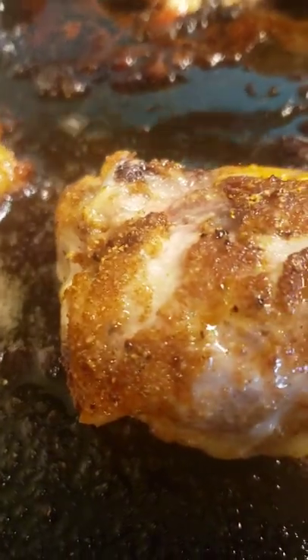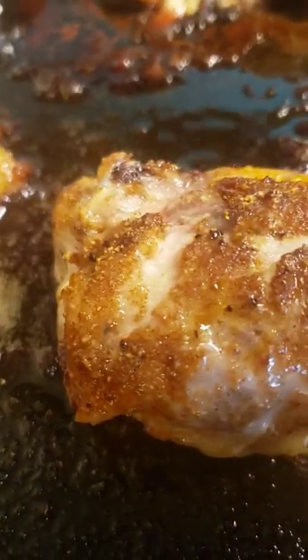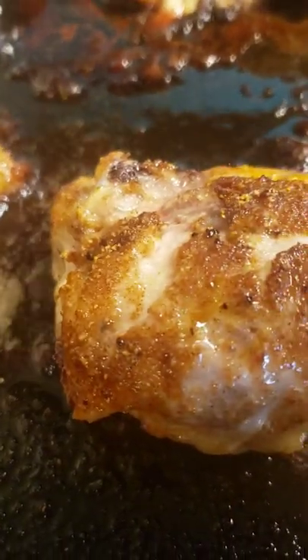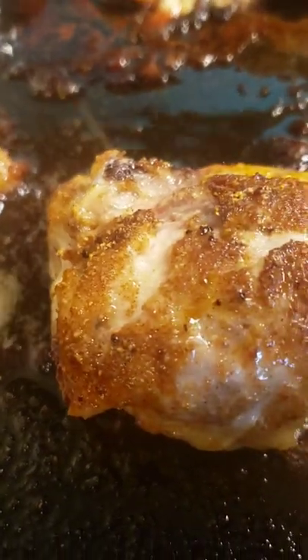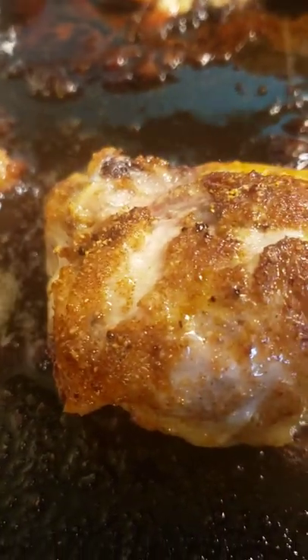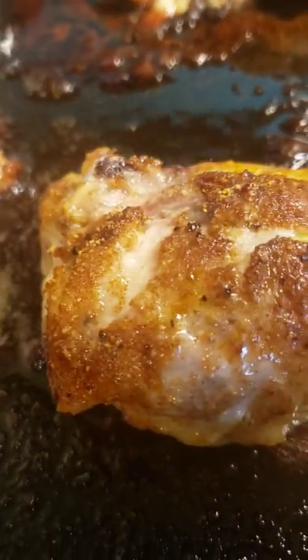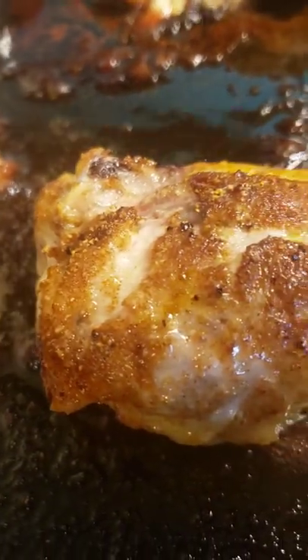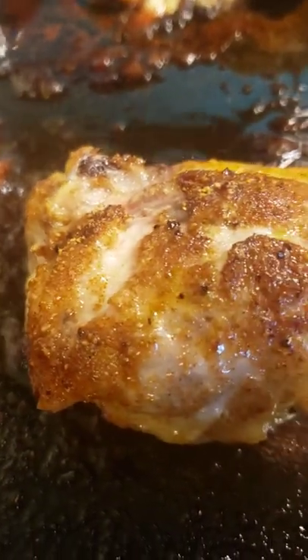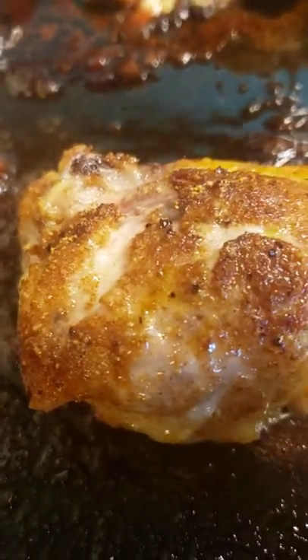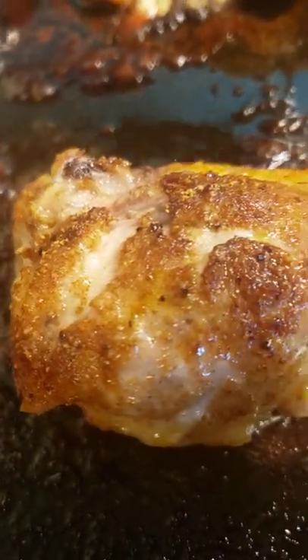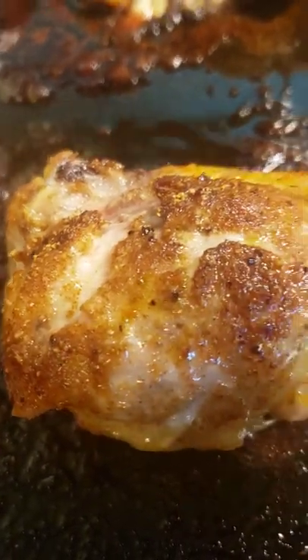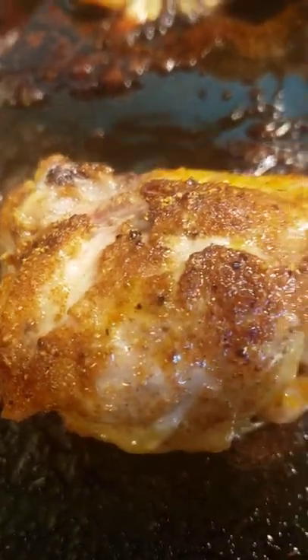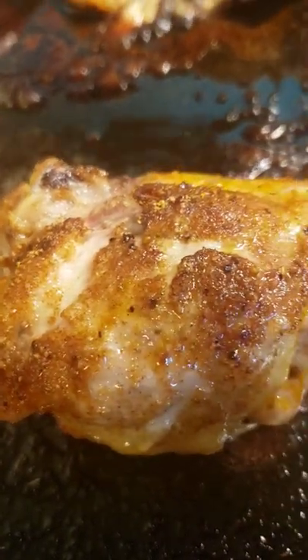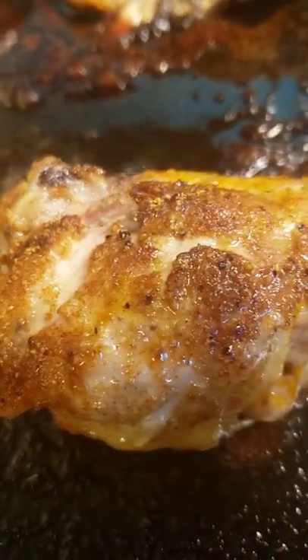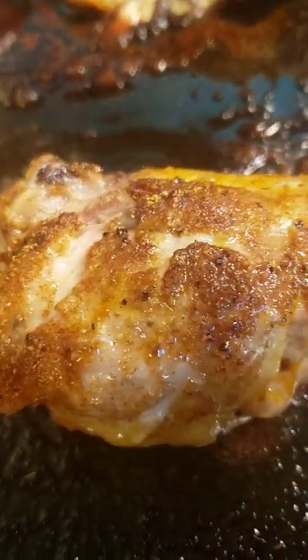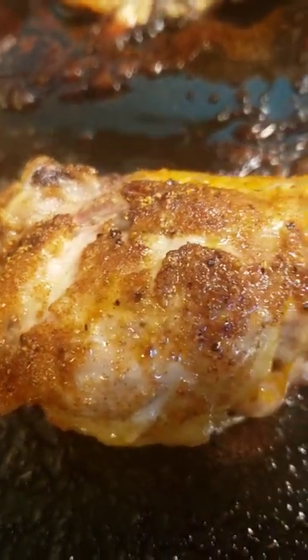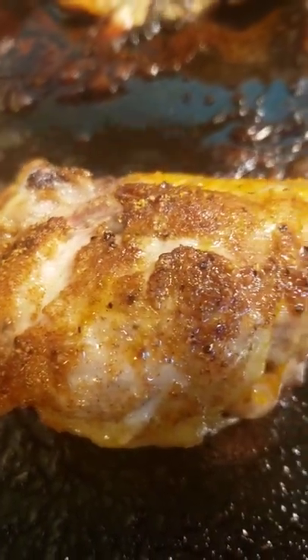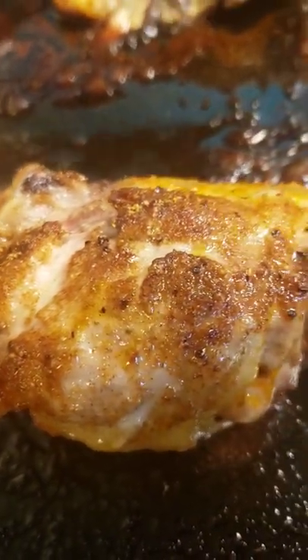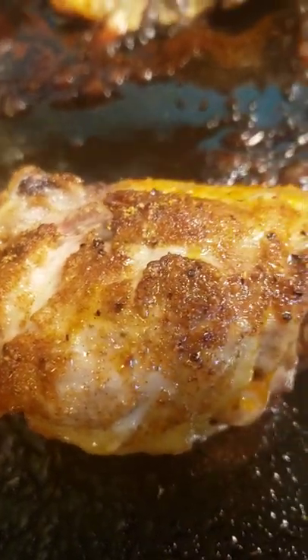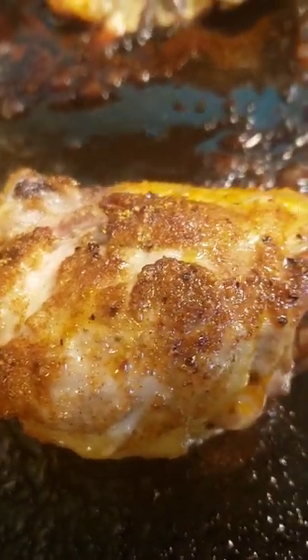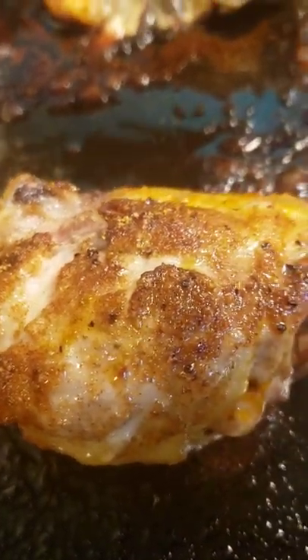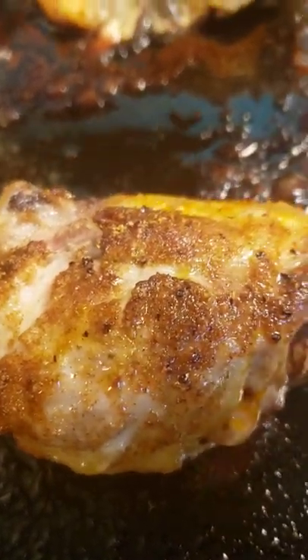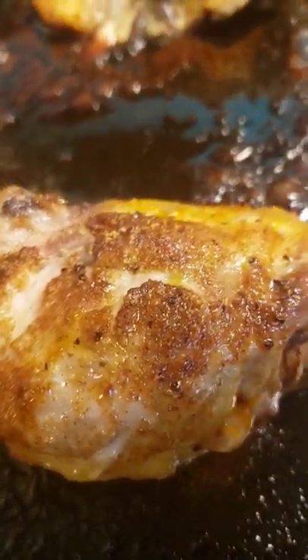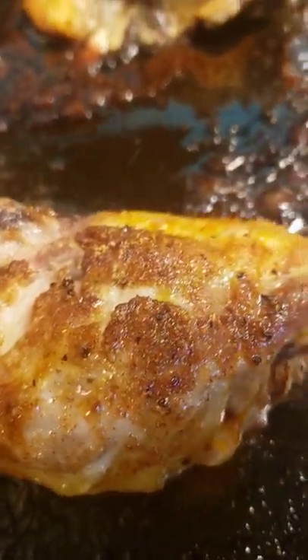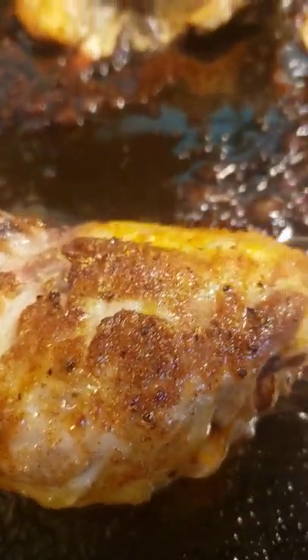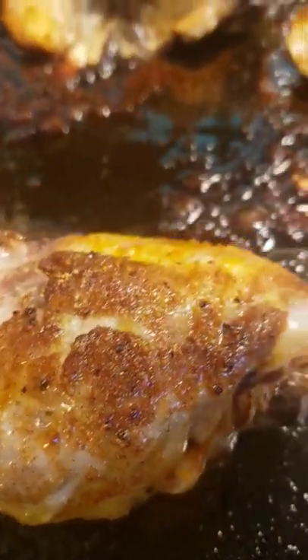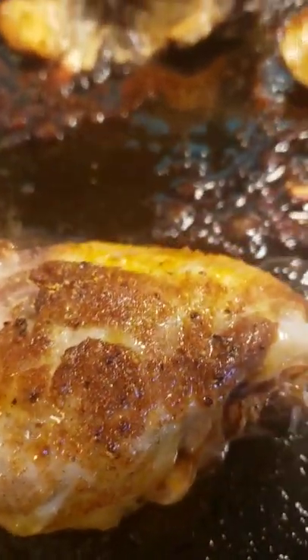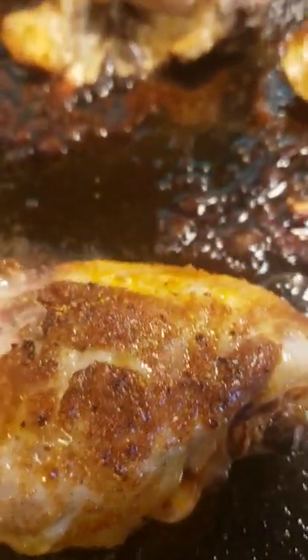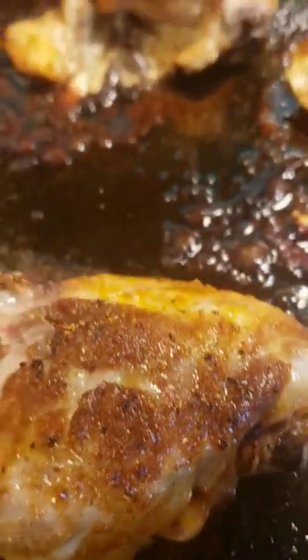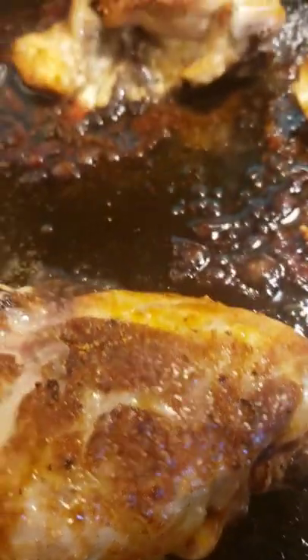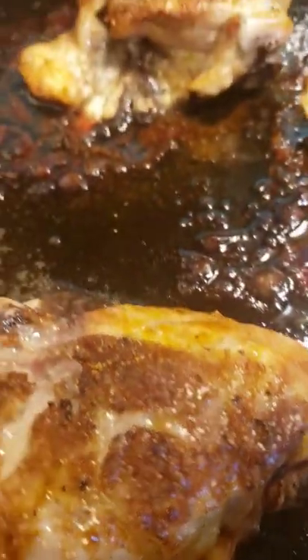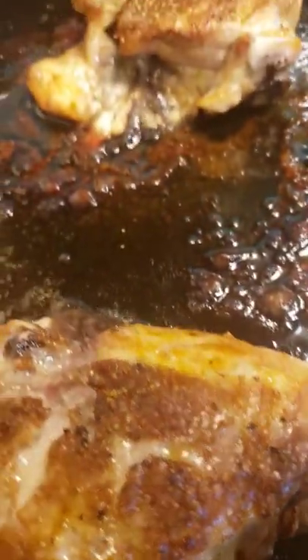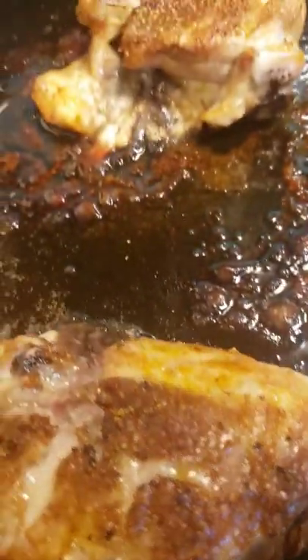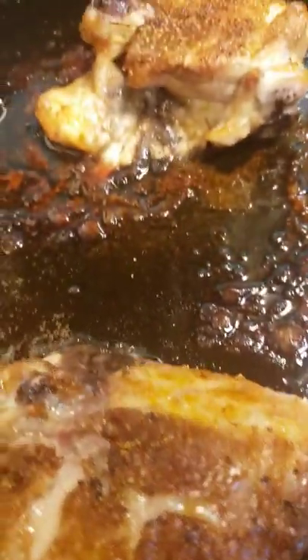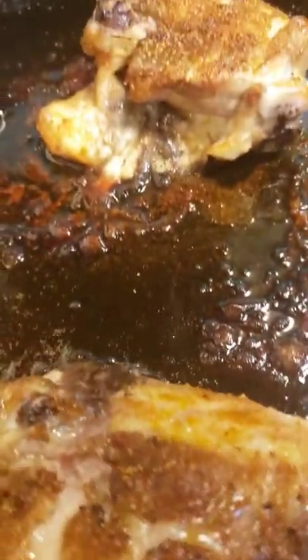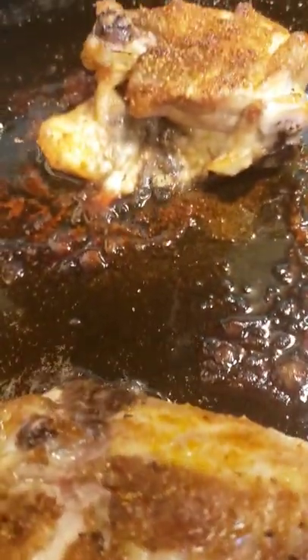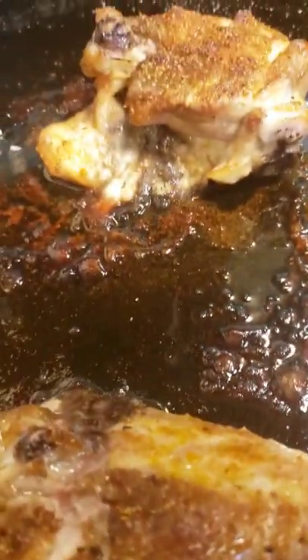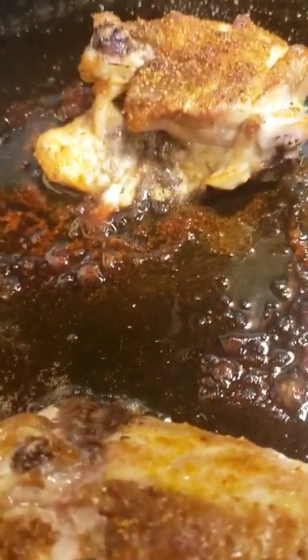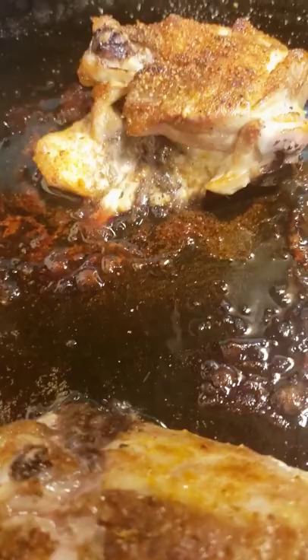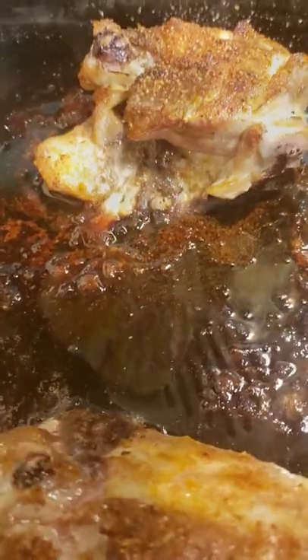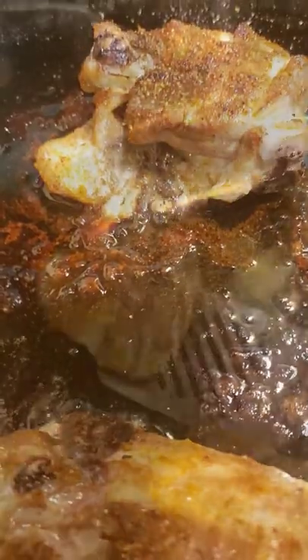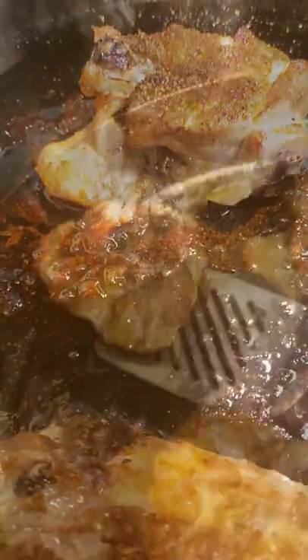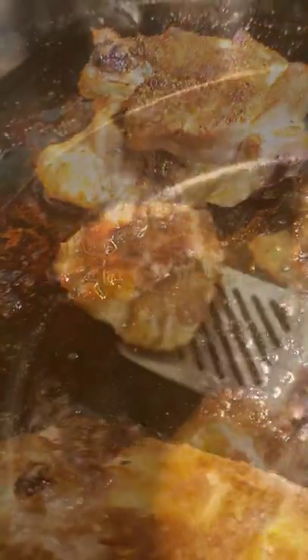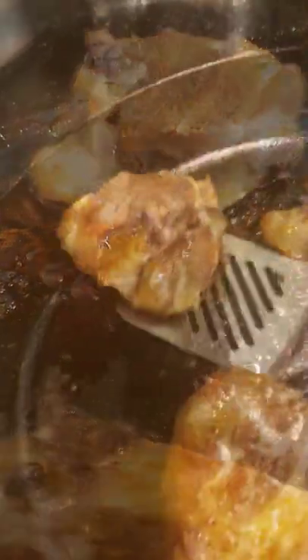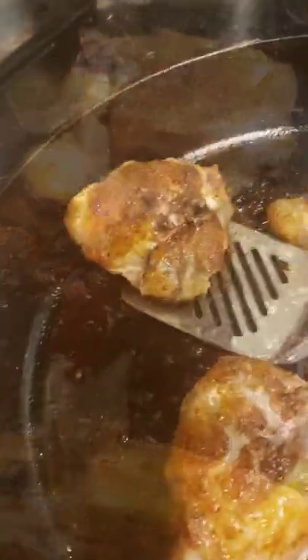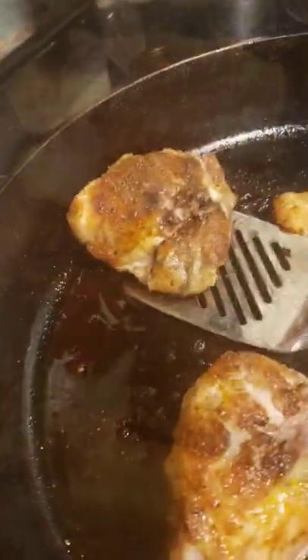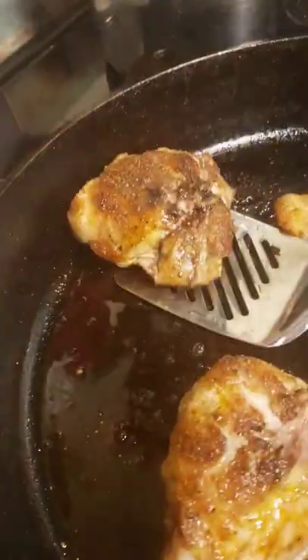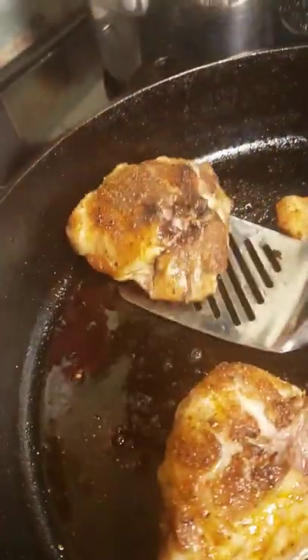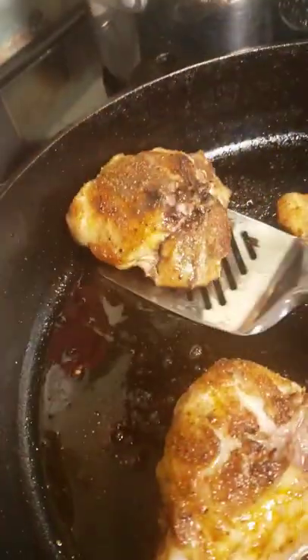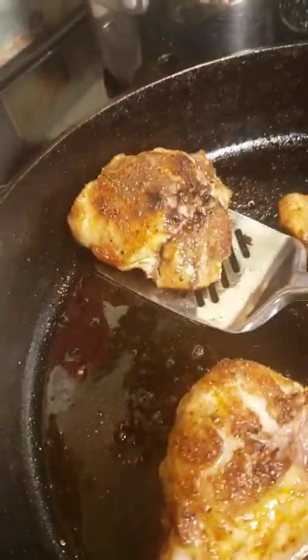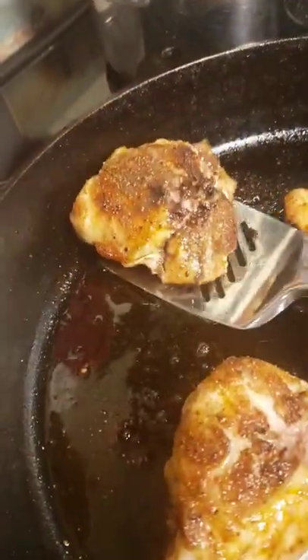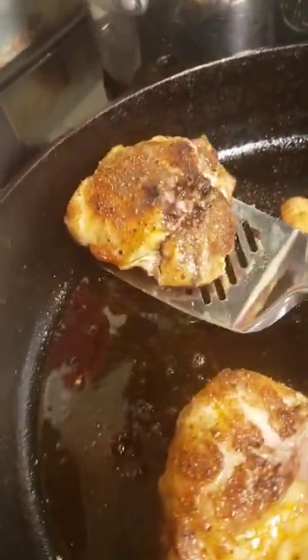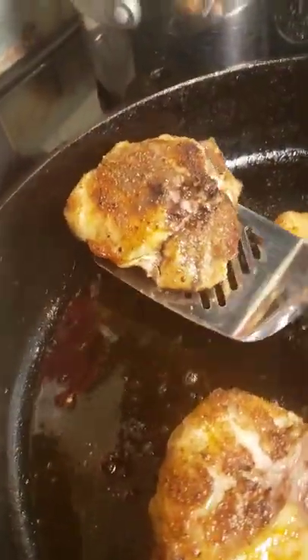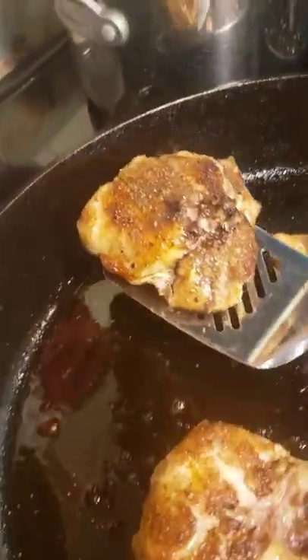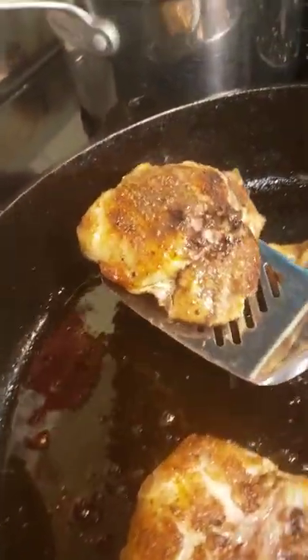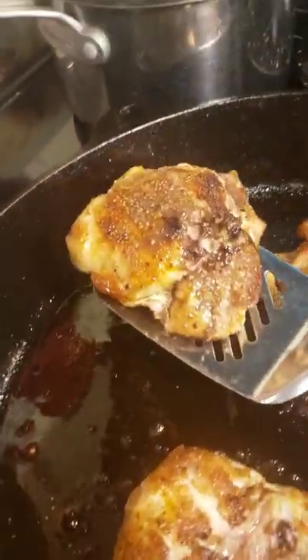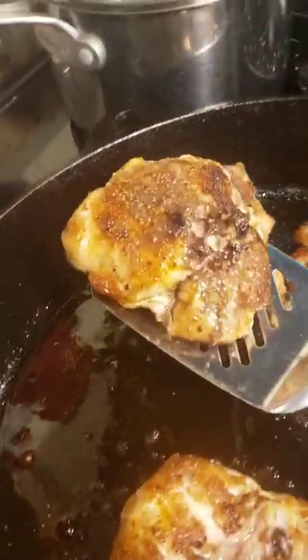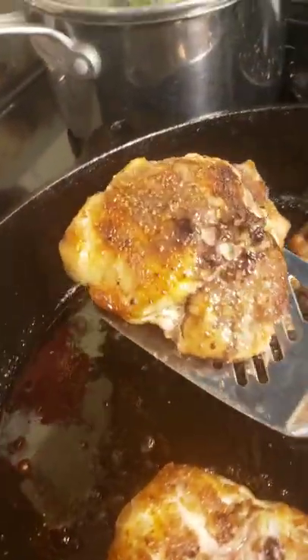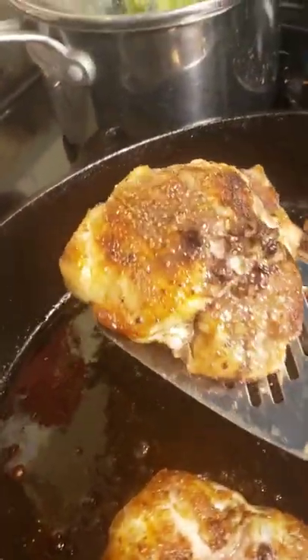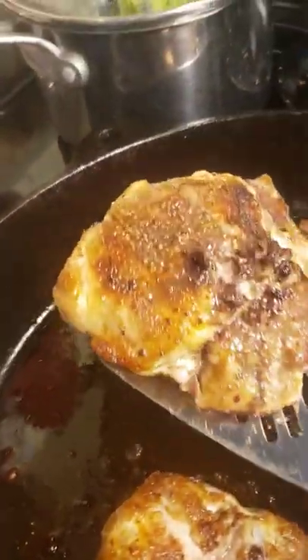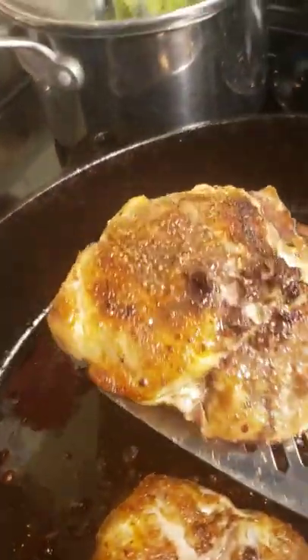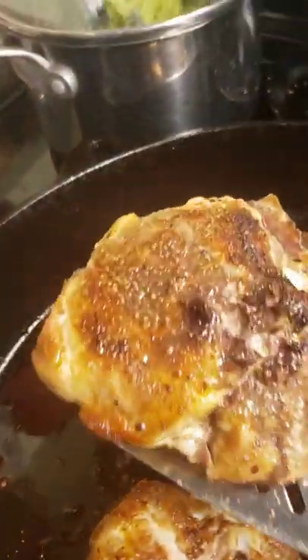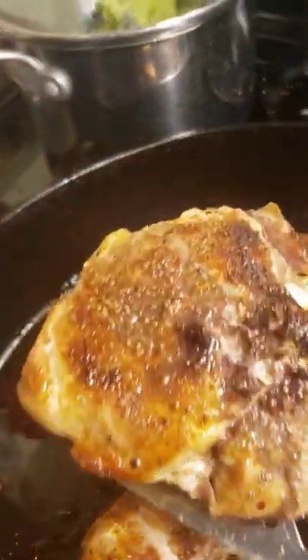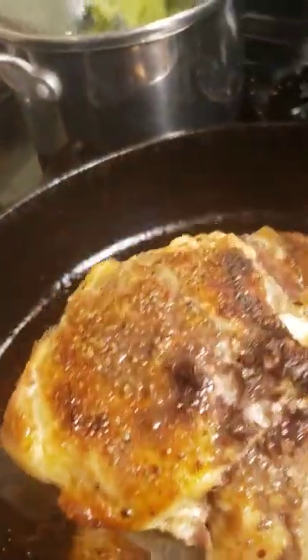The skins are crispy. The inside is juicy. These definitely get the drill-worthy stamp of approval. Thanks for watching. Have a blessed day.